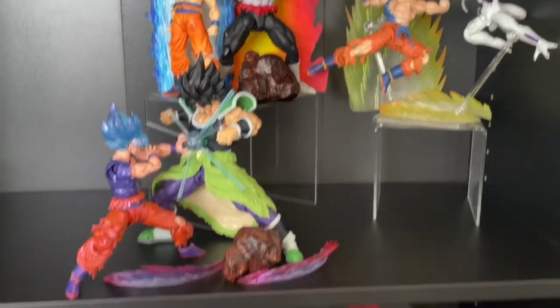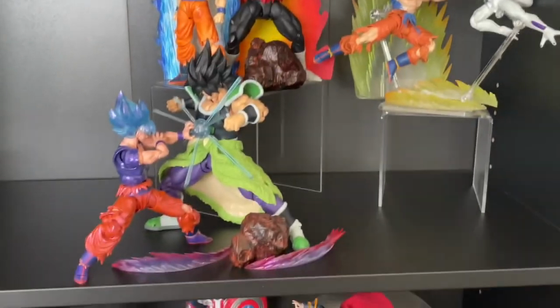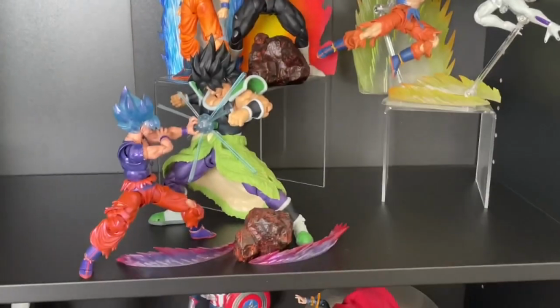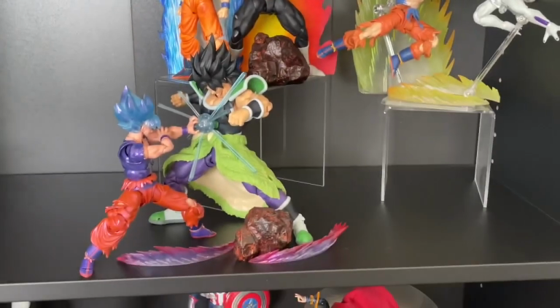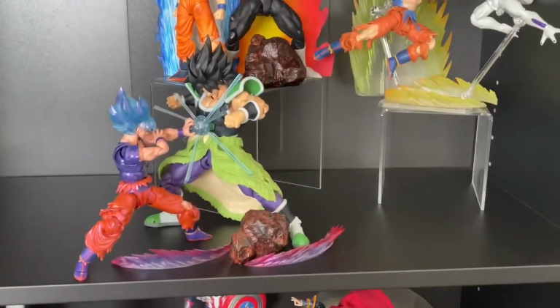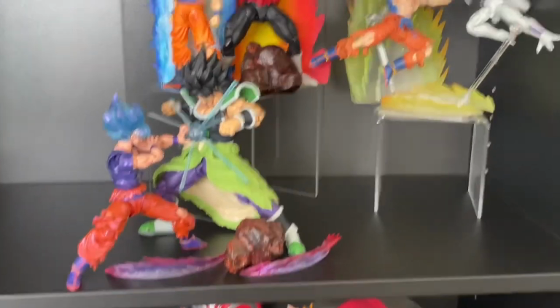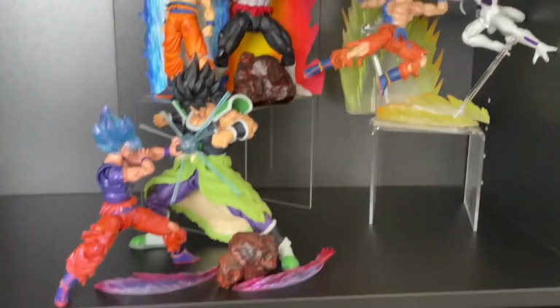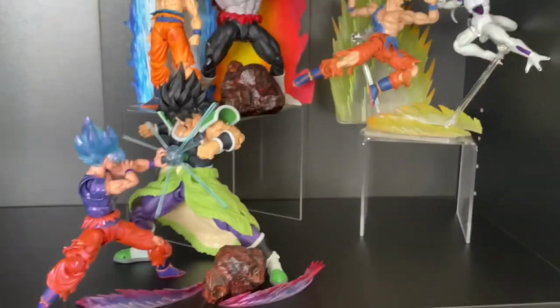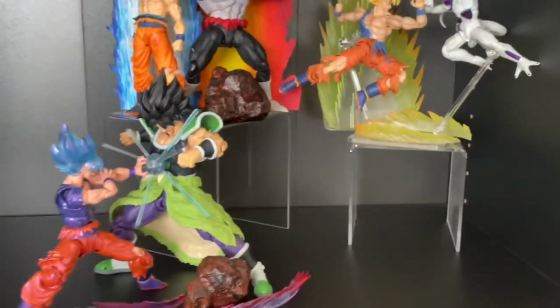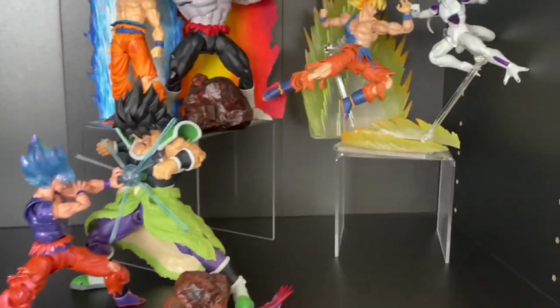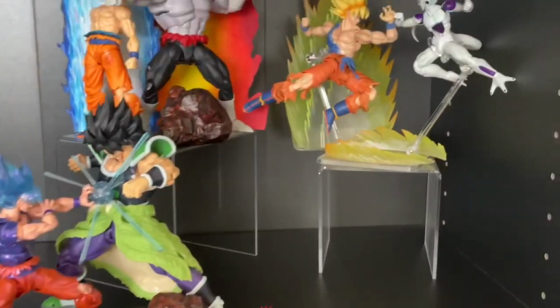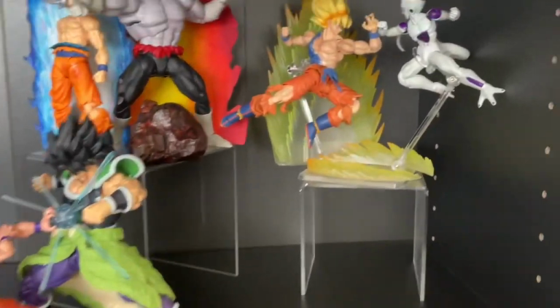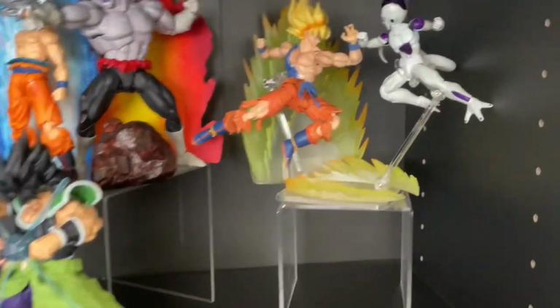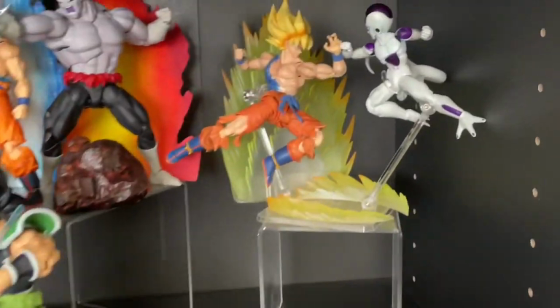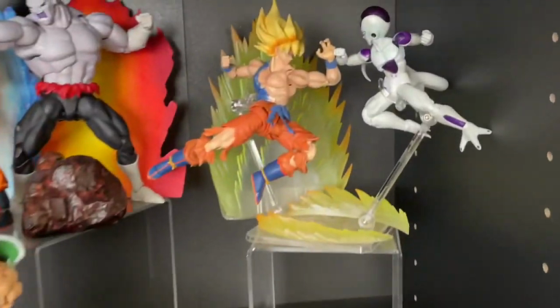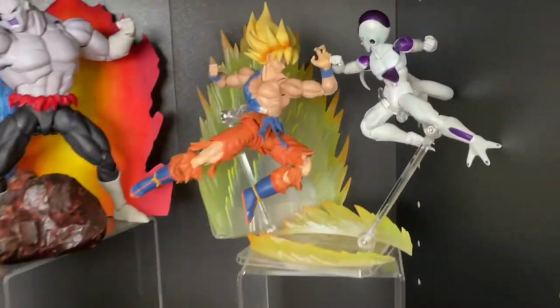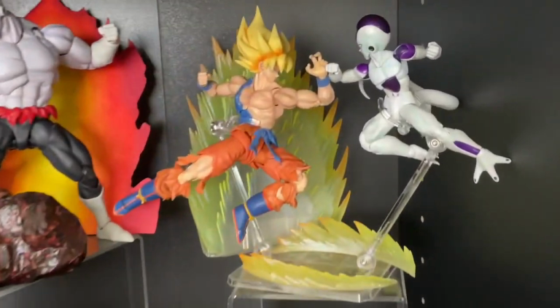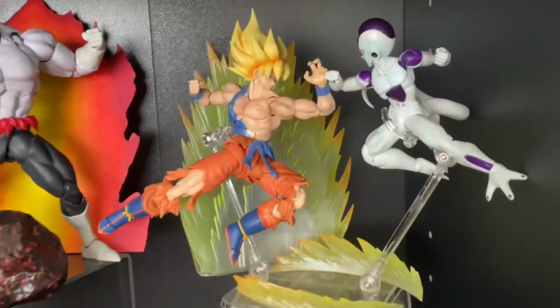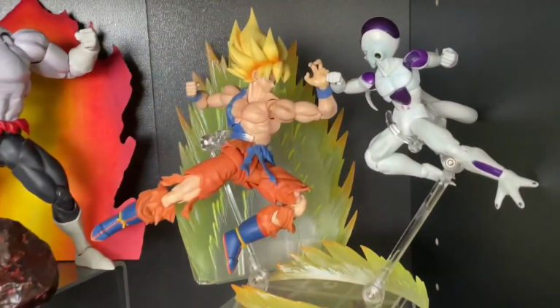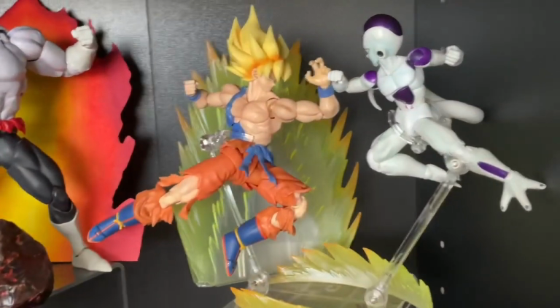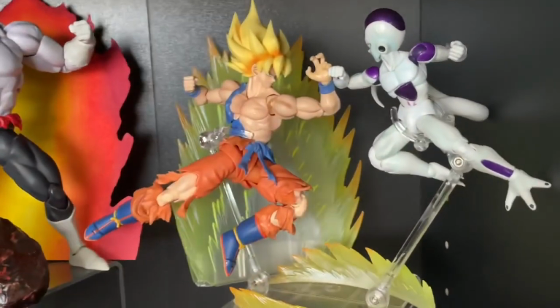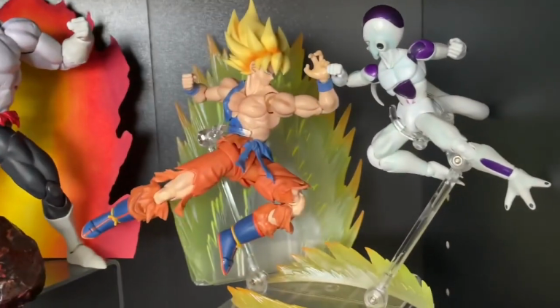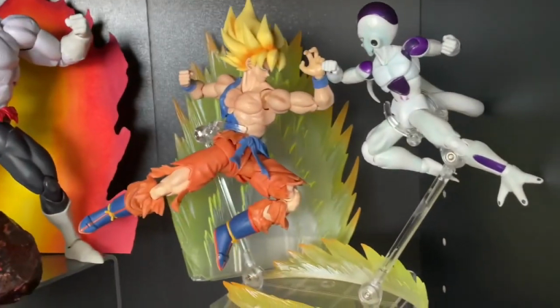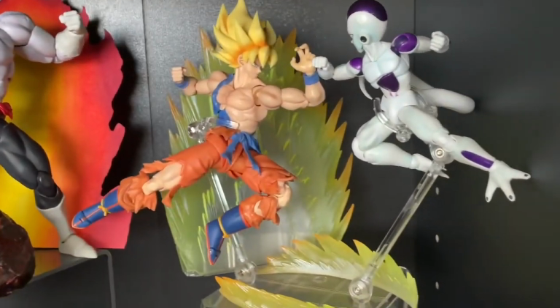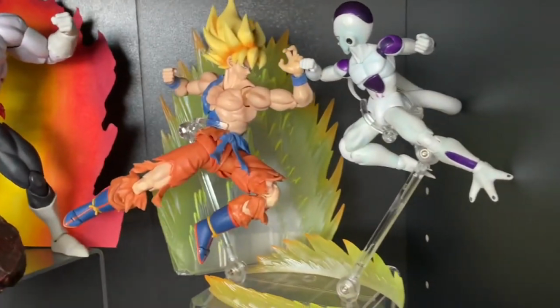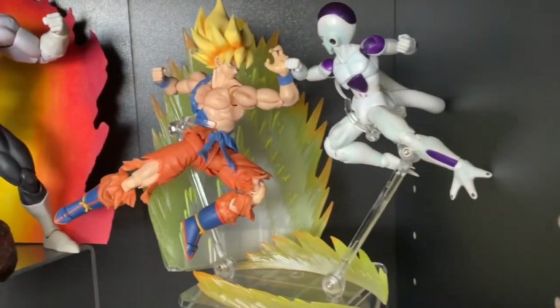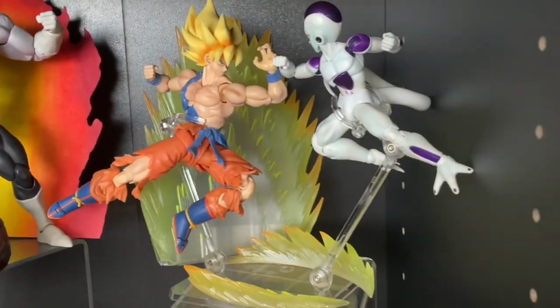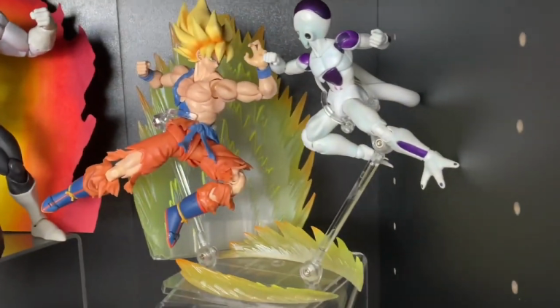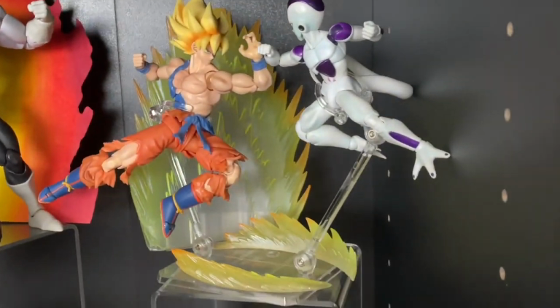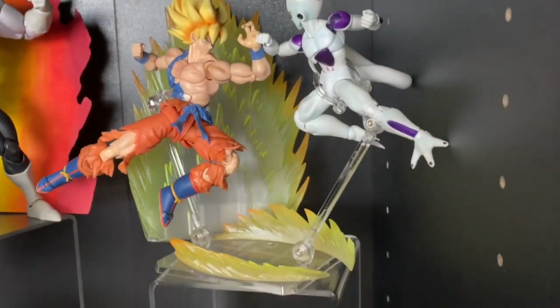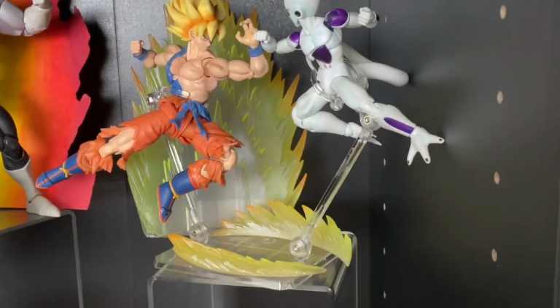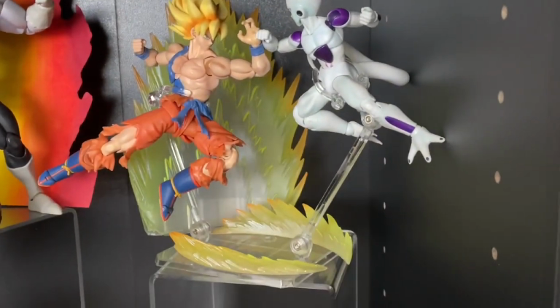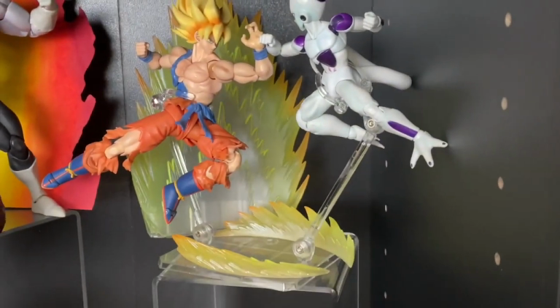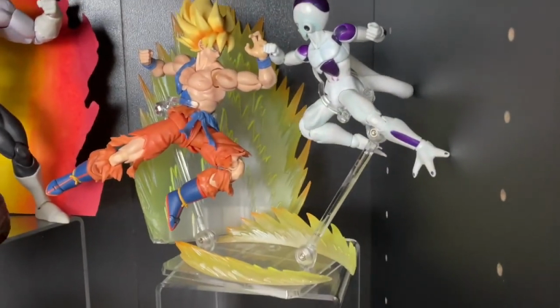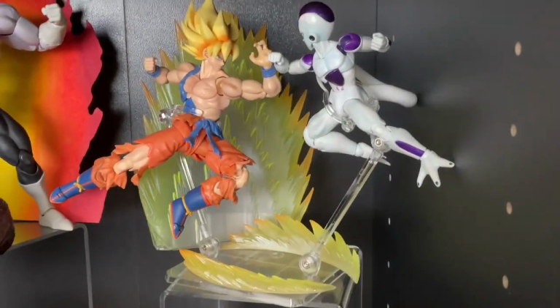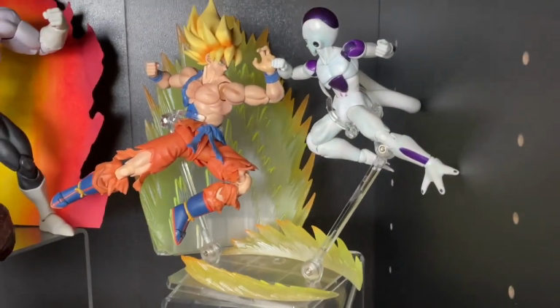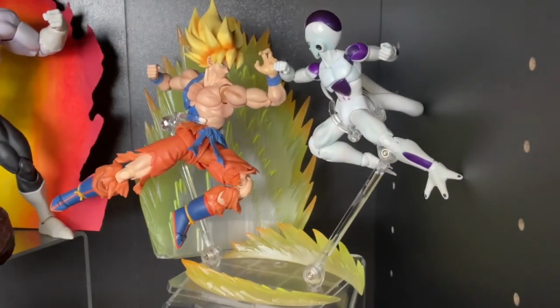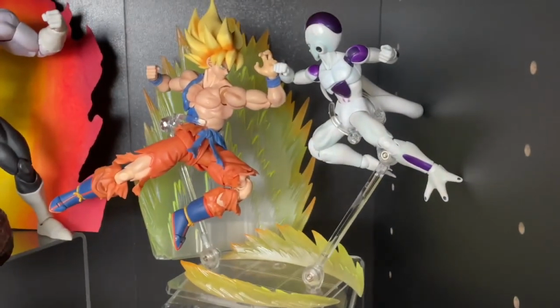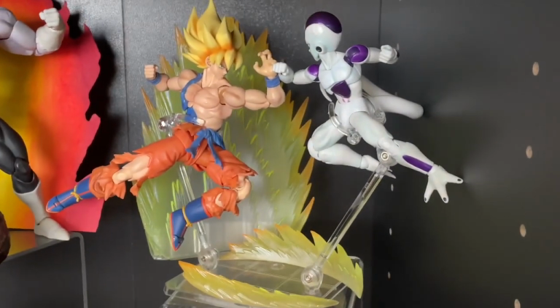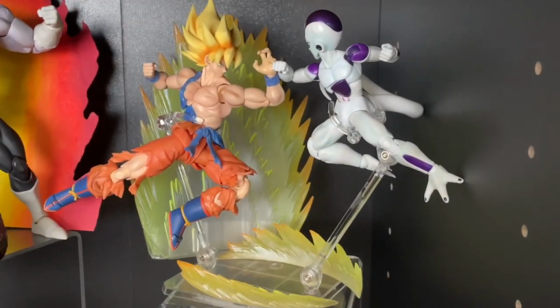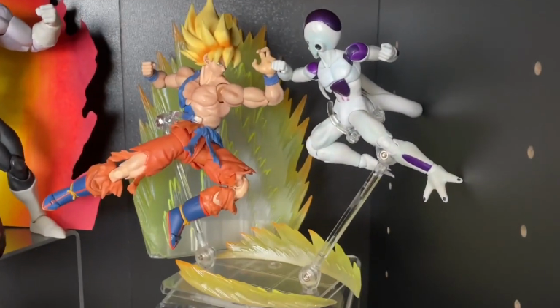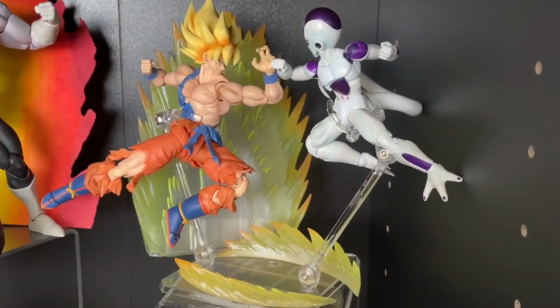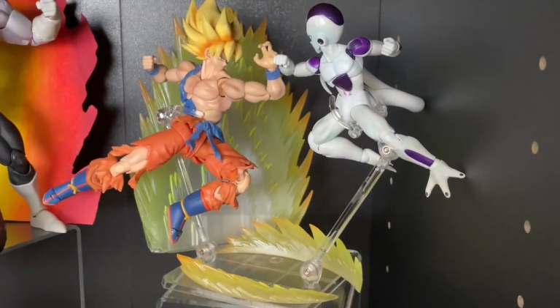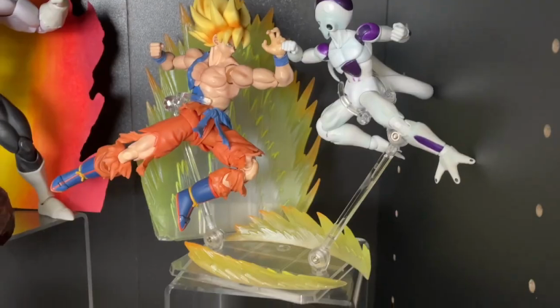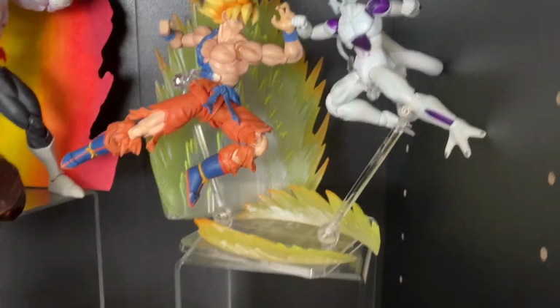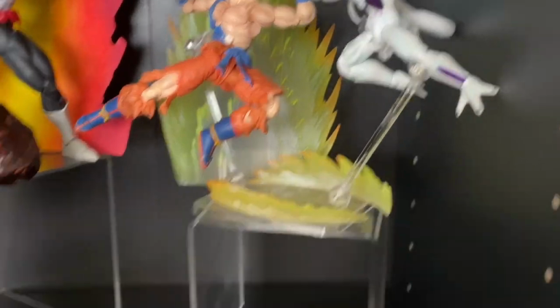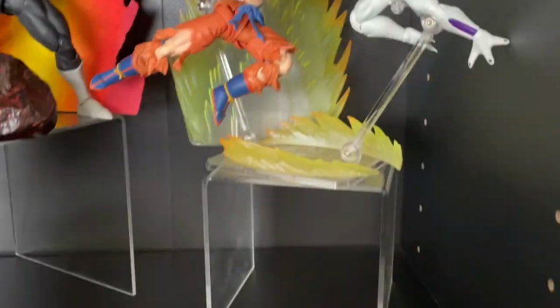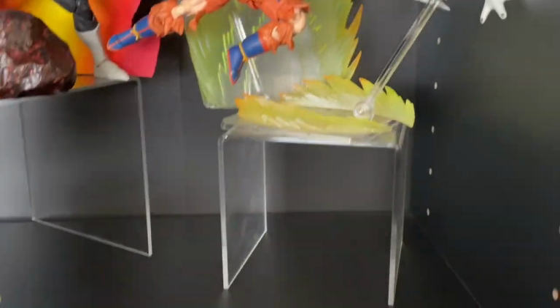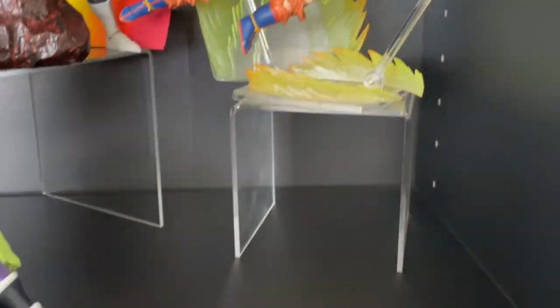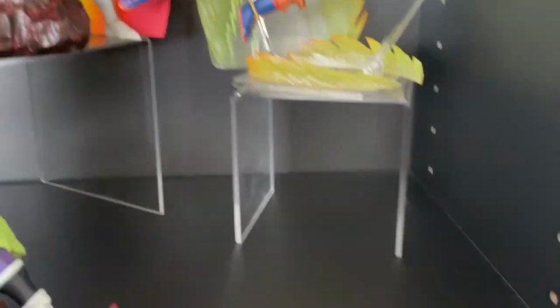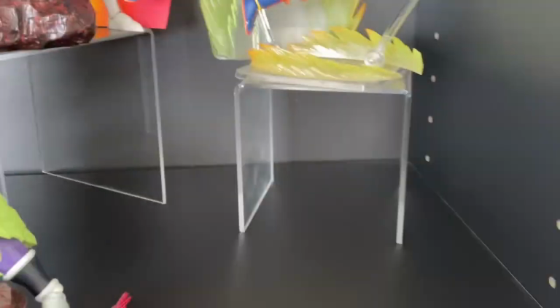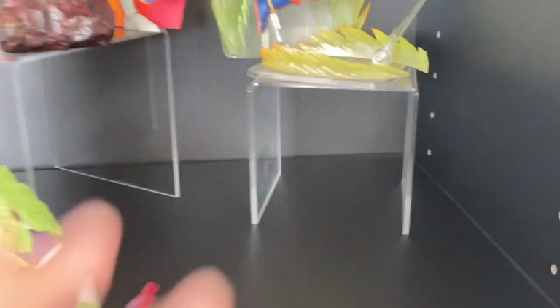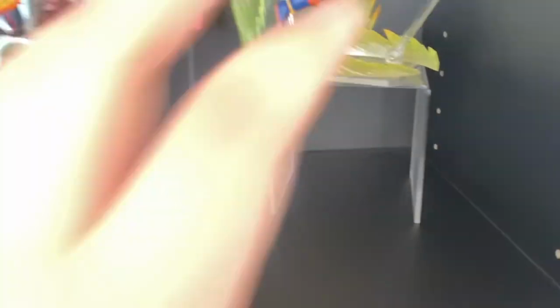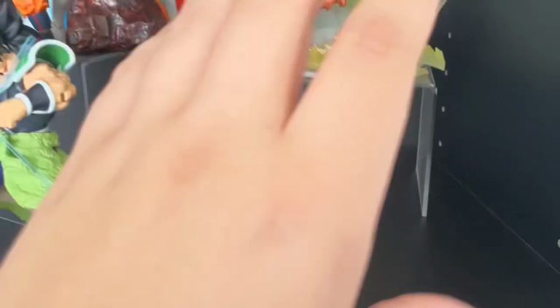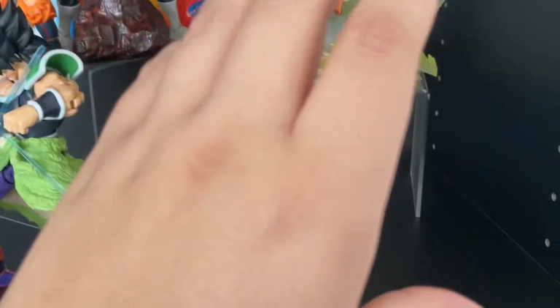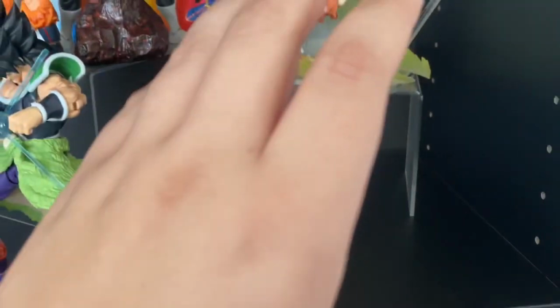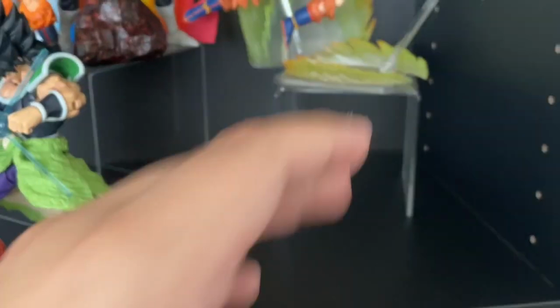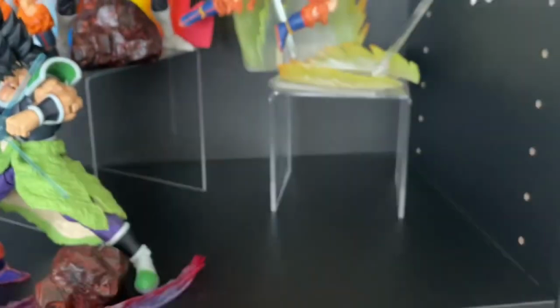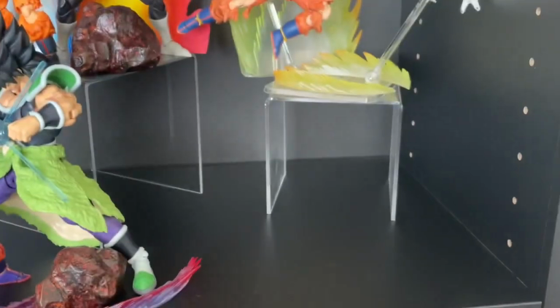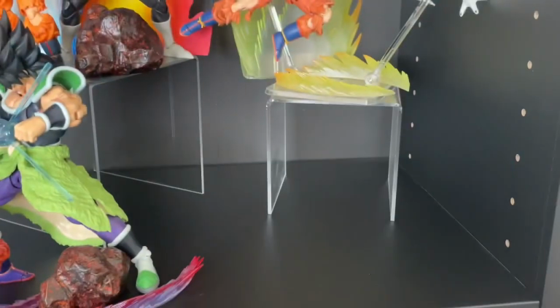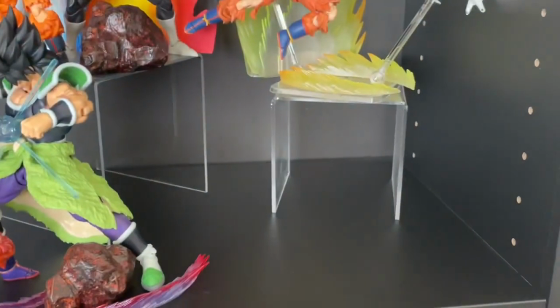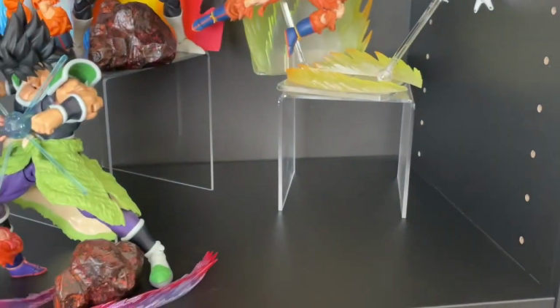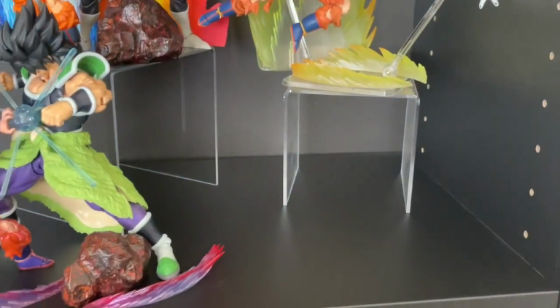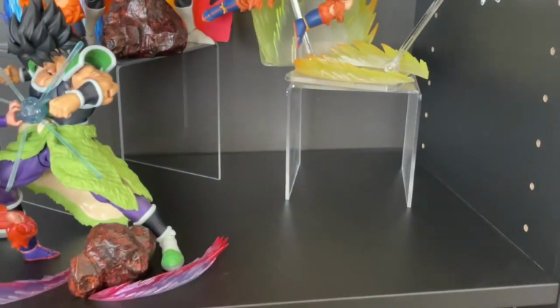Just like that — not too bad, not too bad. Nice Goku versus Frieza going on. I guess I'll have my Z figures on this side now.